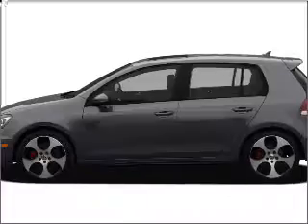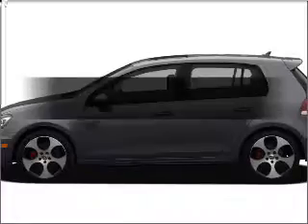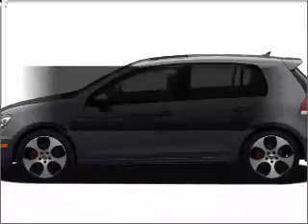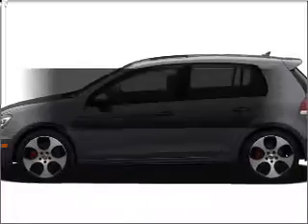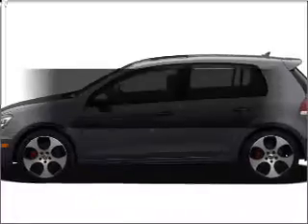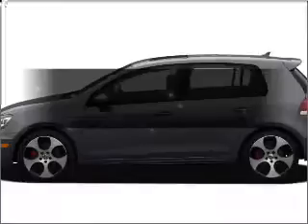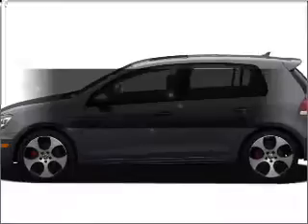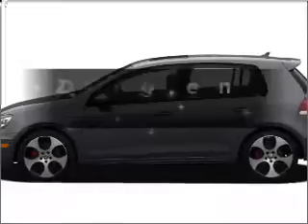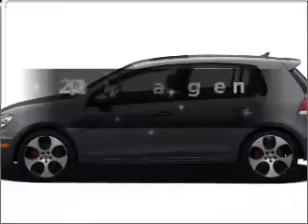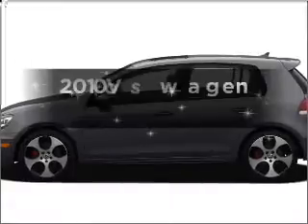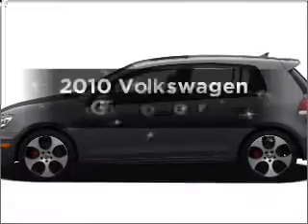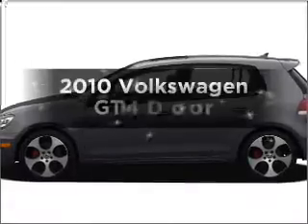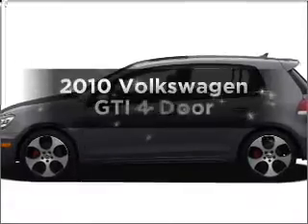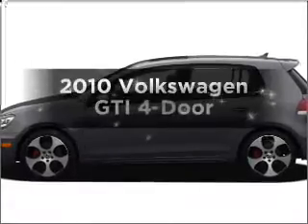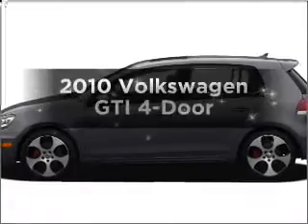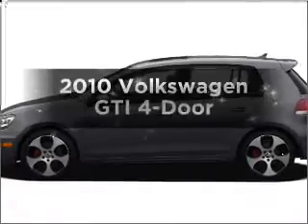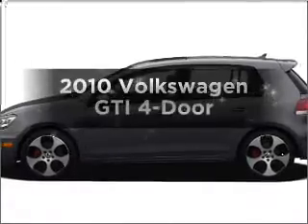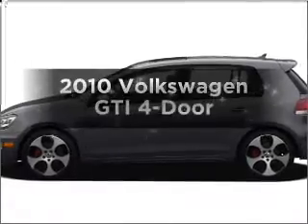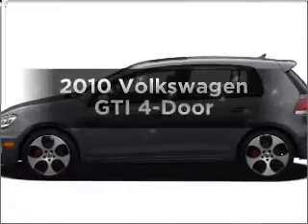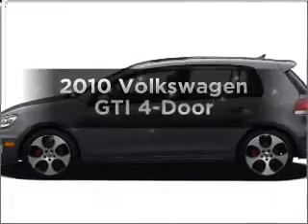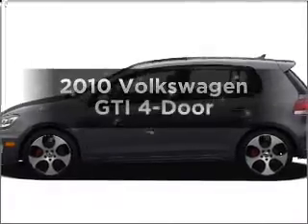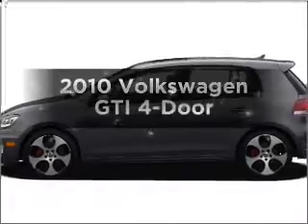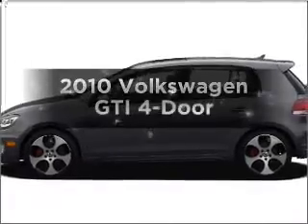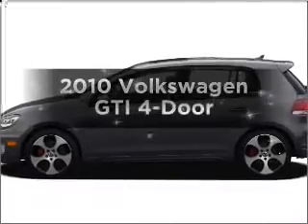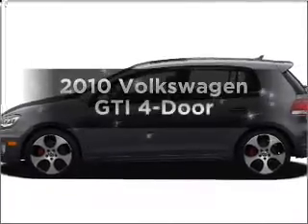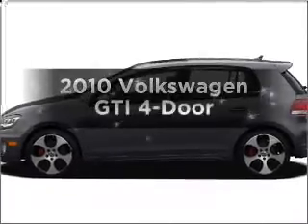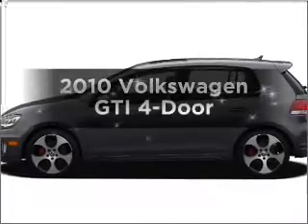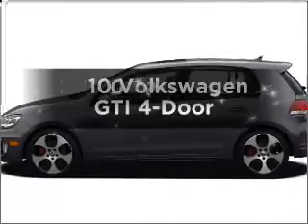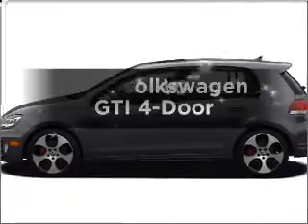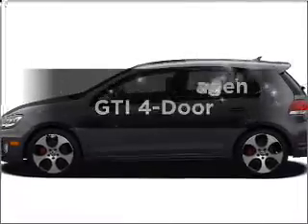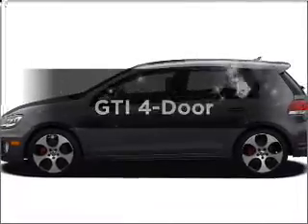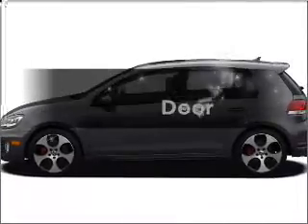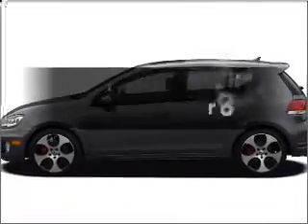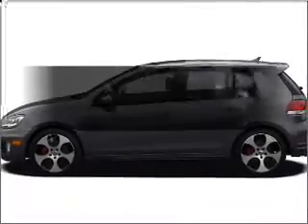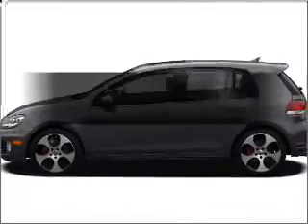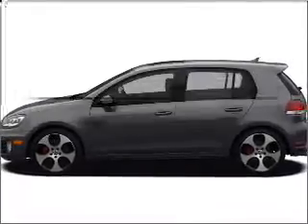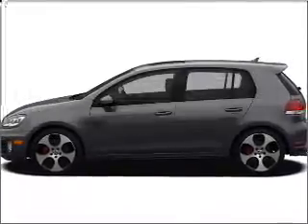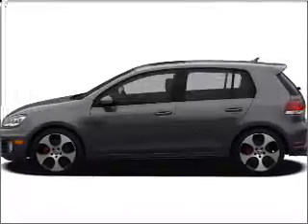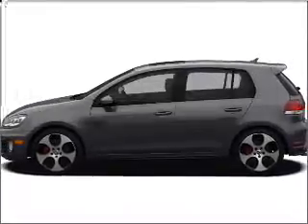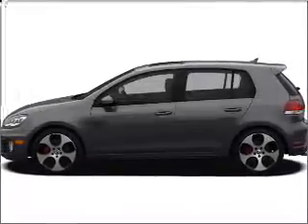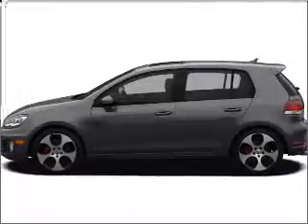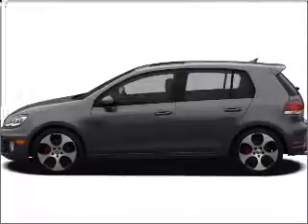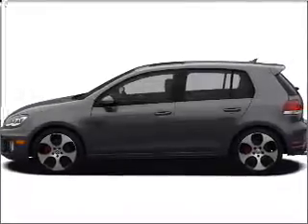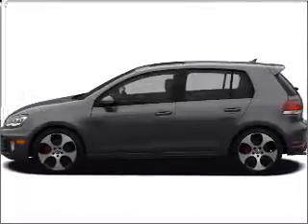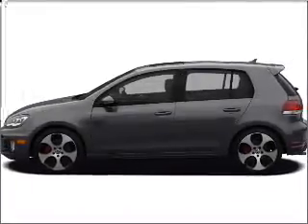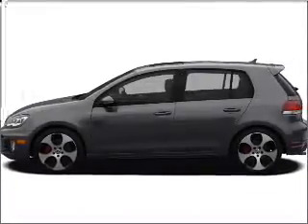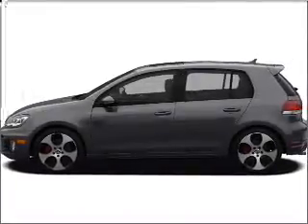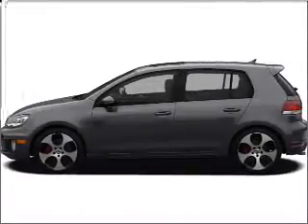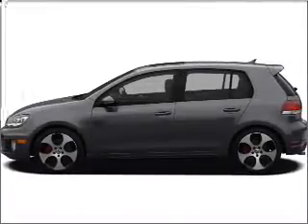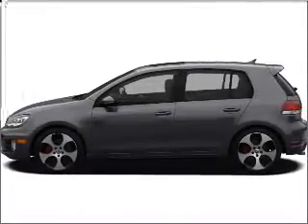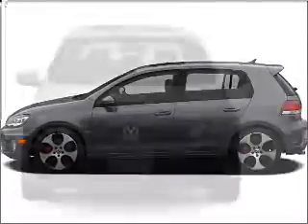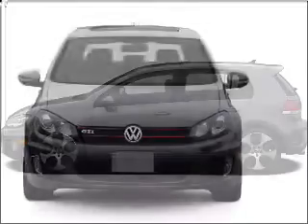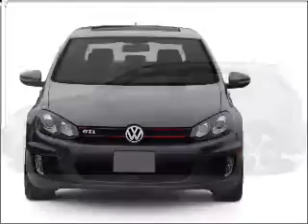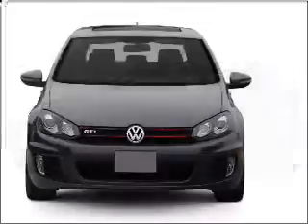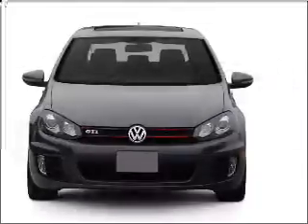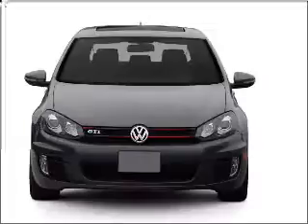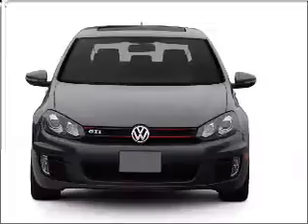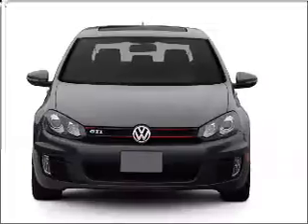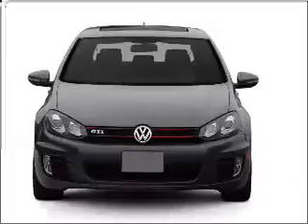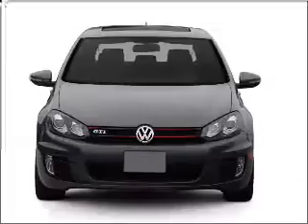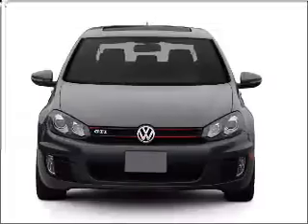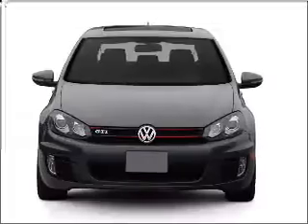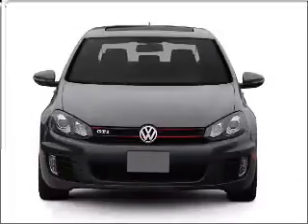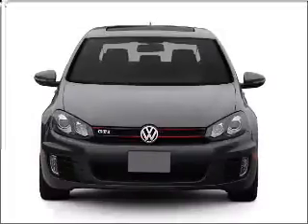Check out this 2010 Volkswagen GTI. If you're looking for a first-rate auto, this one could be yours today.